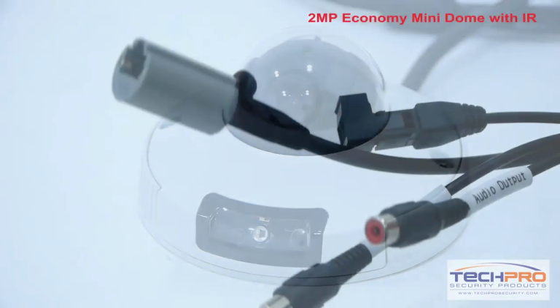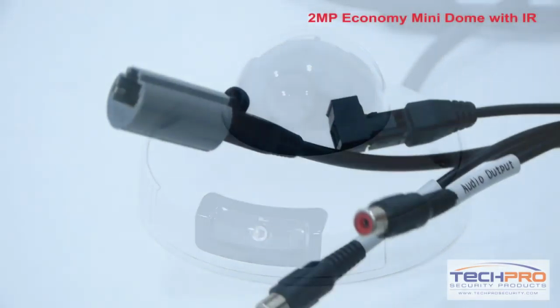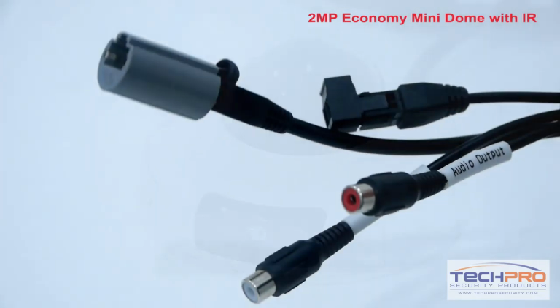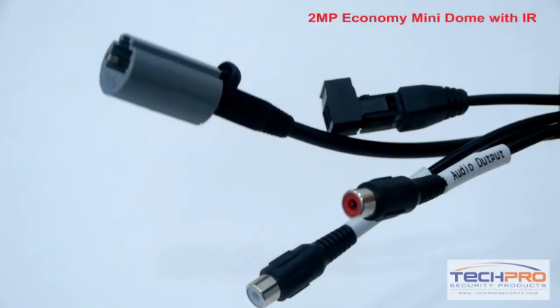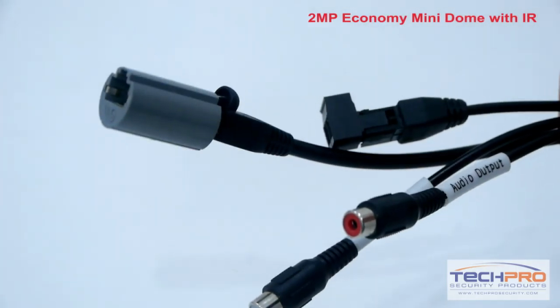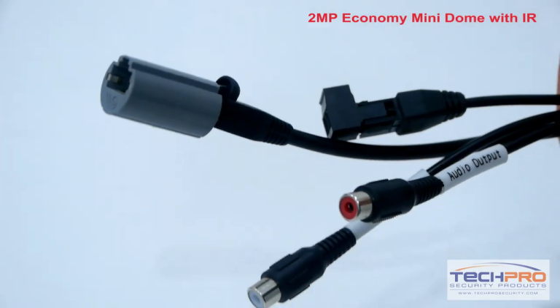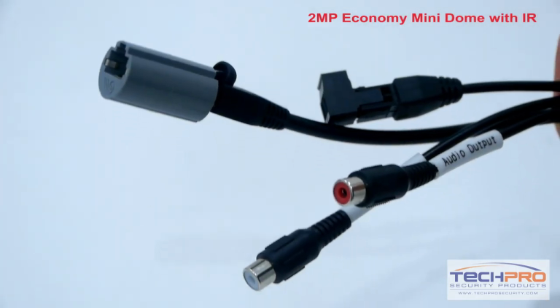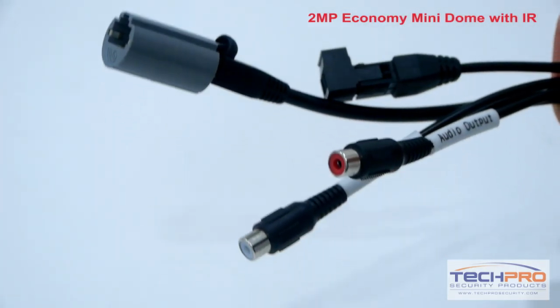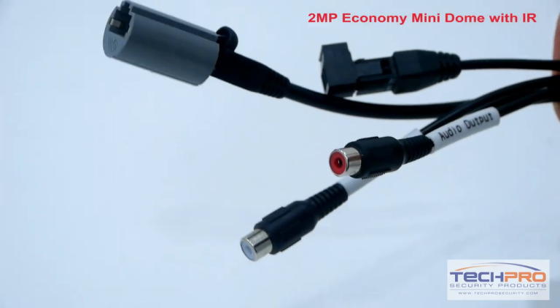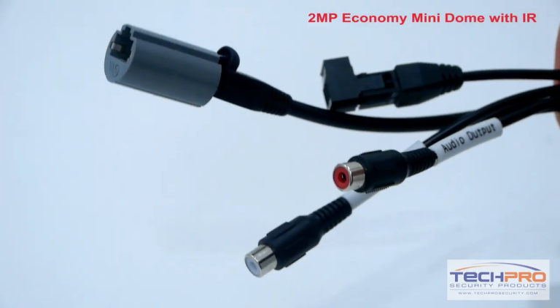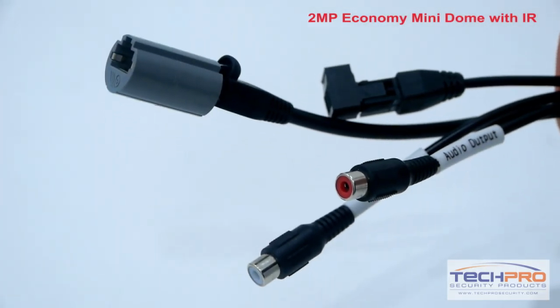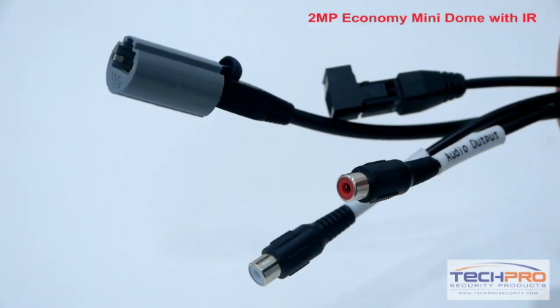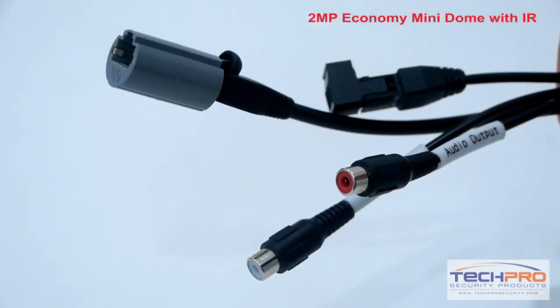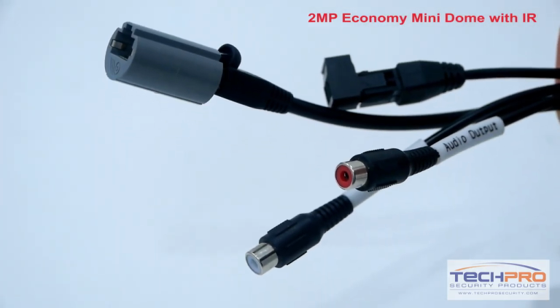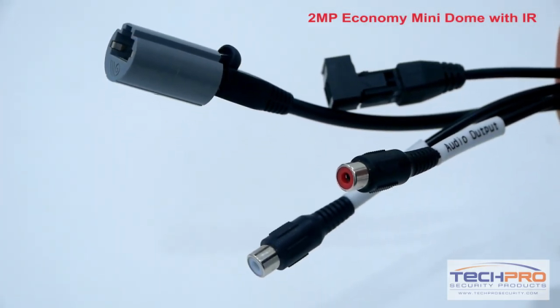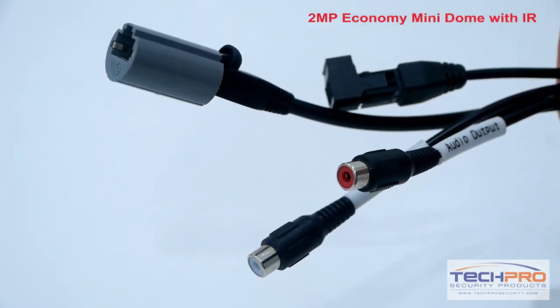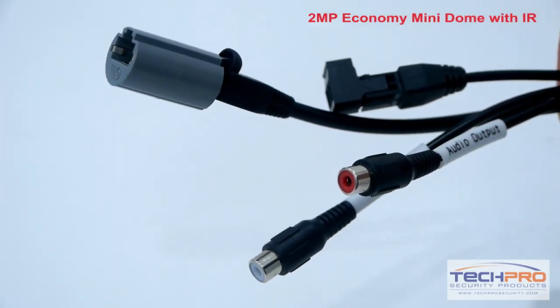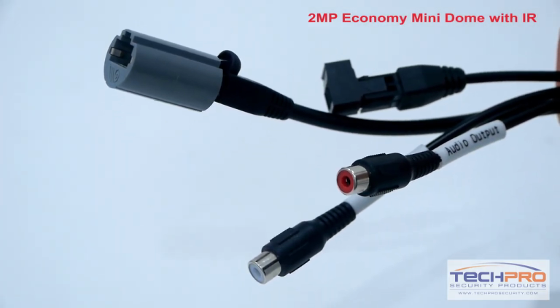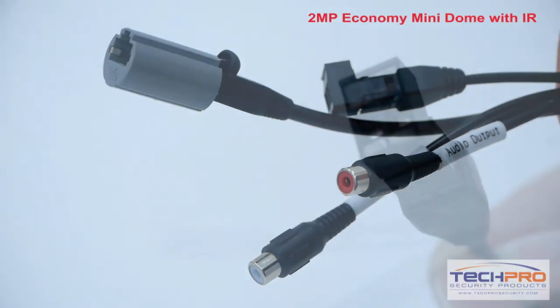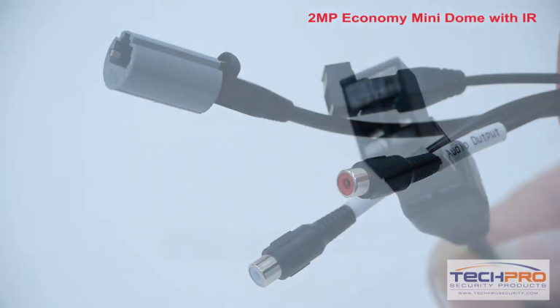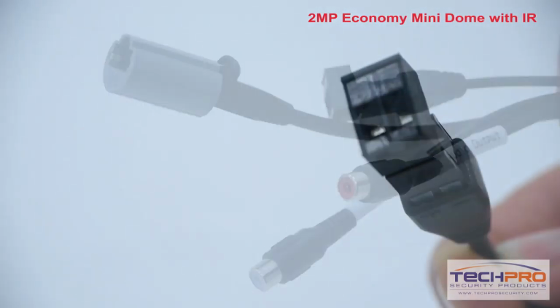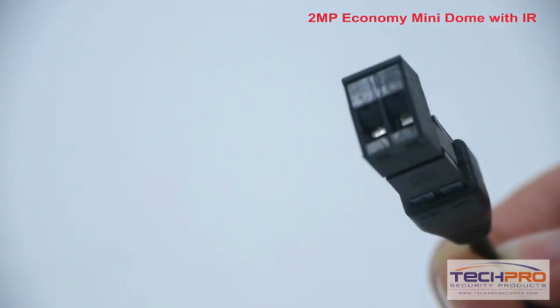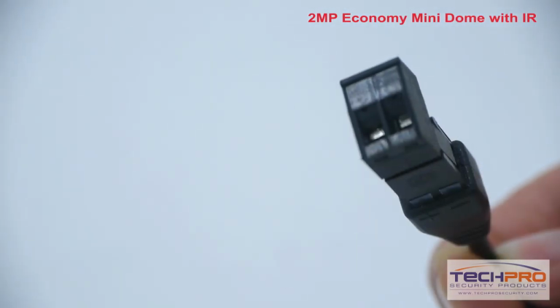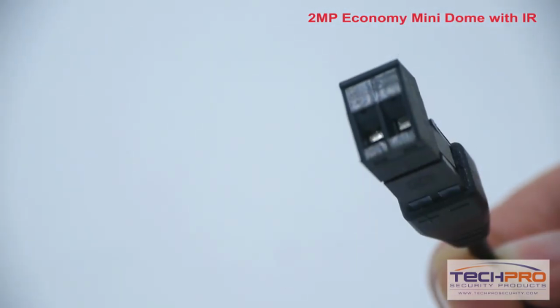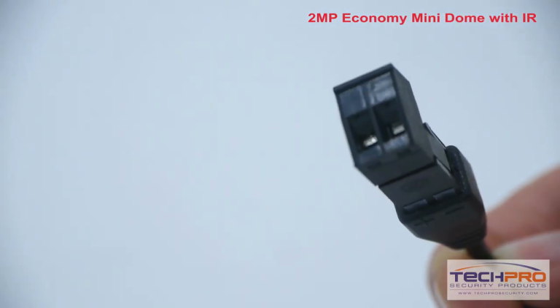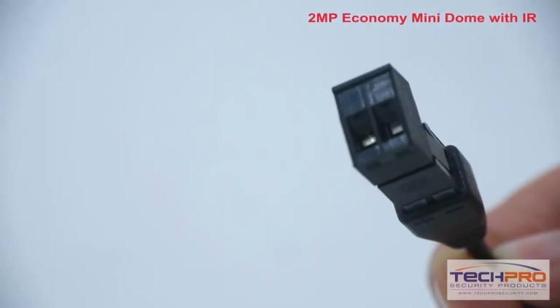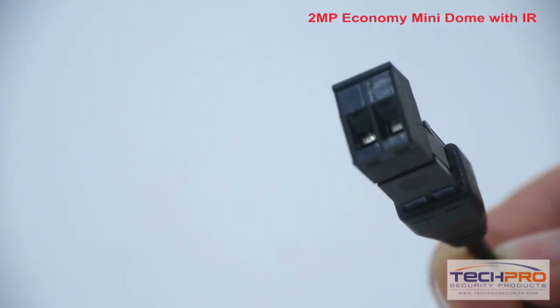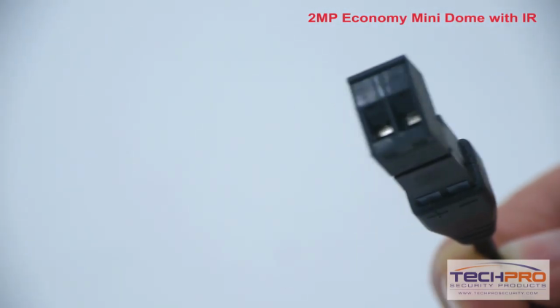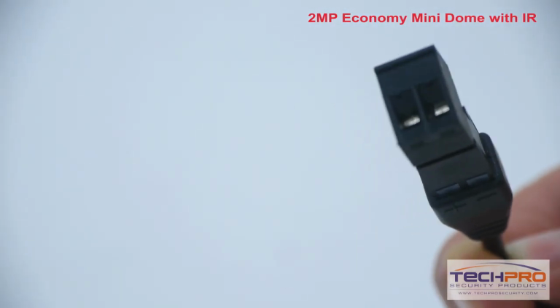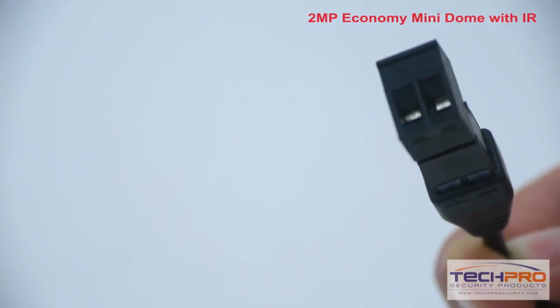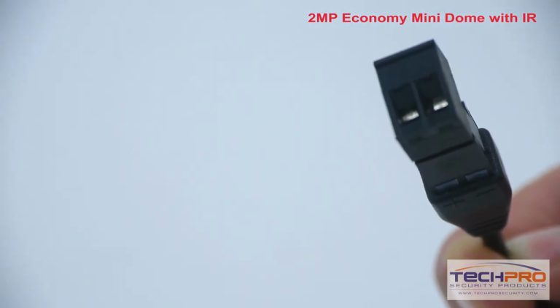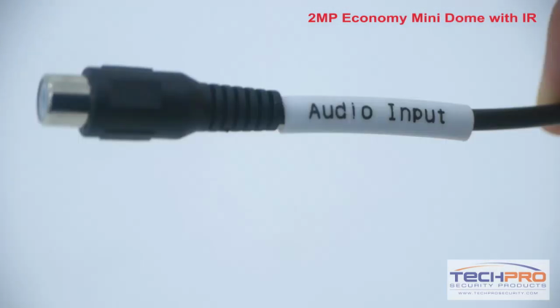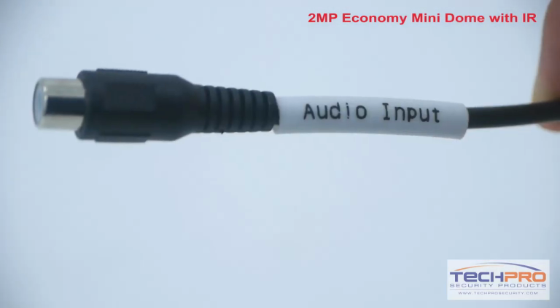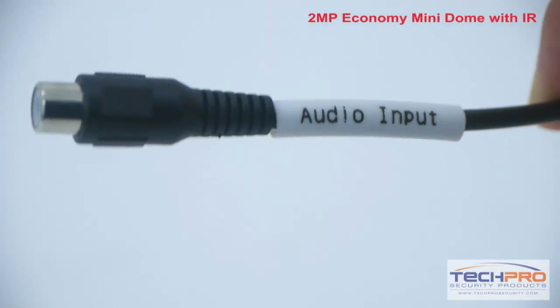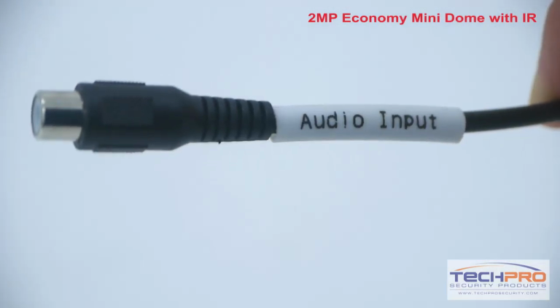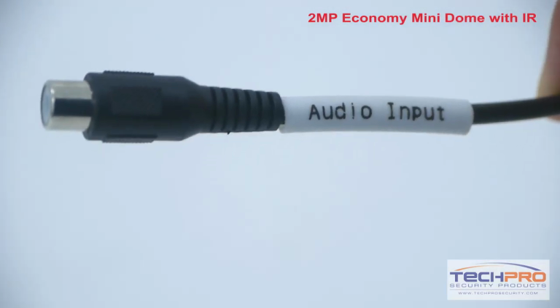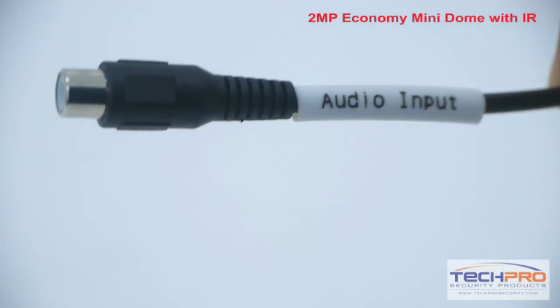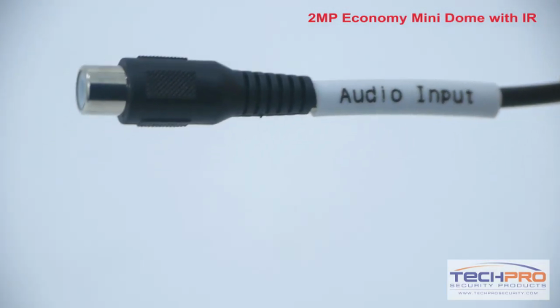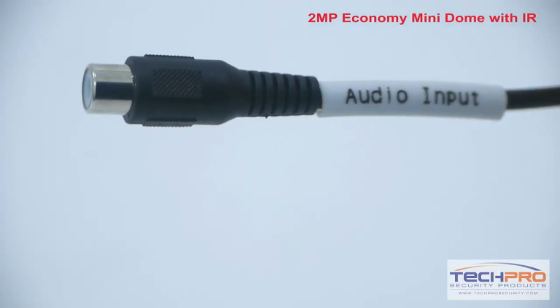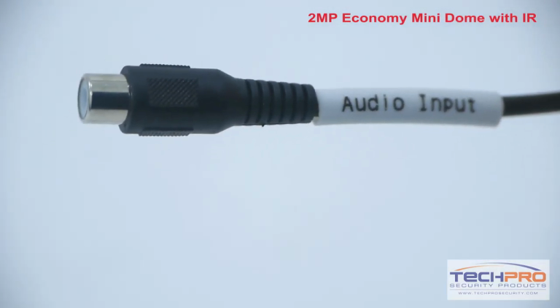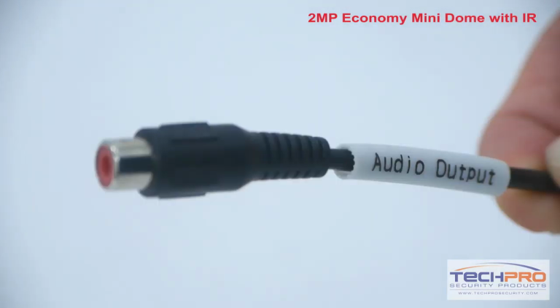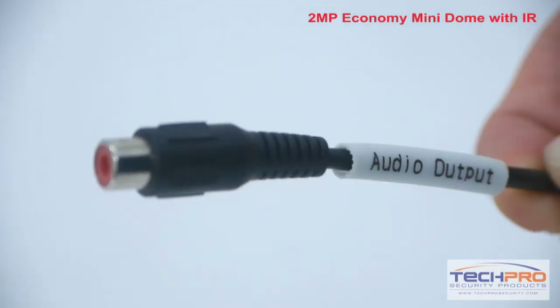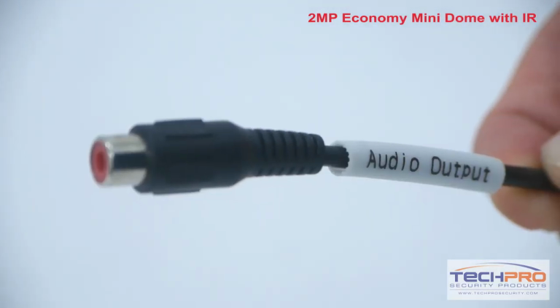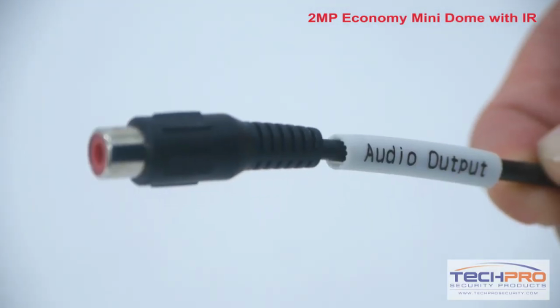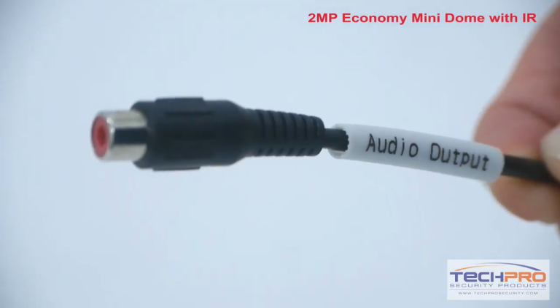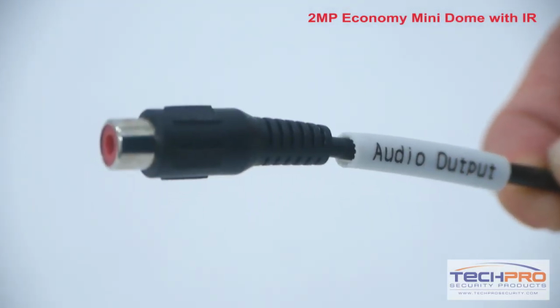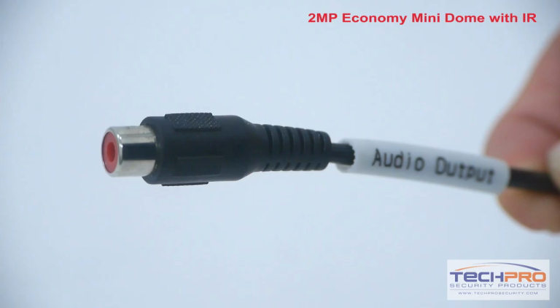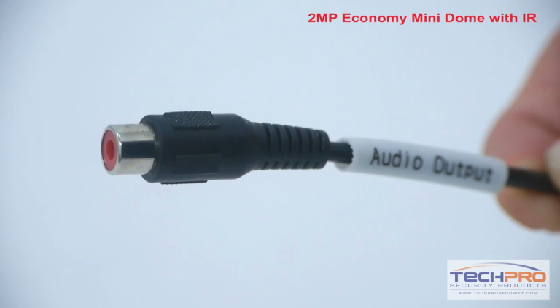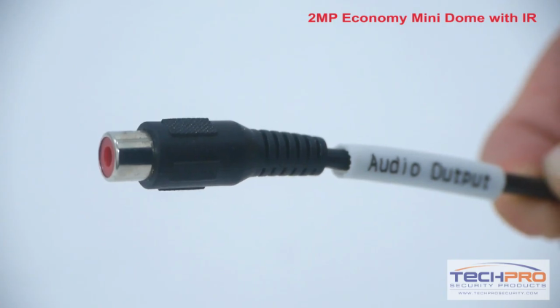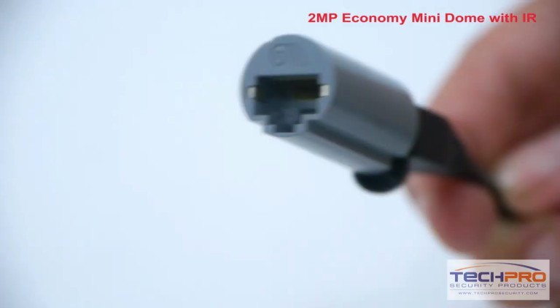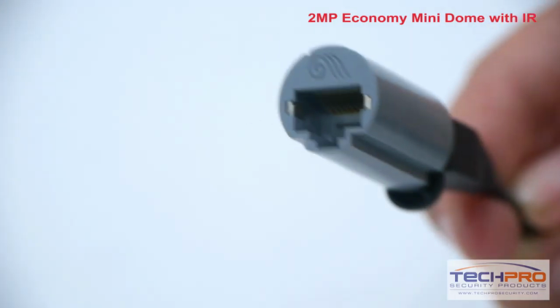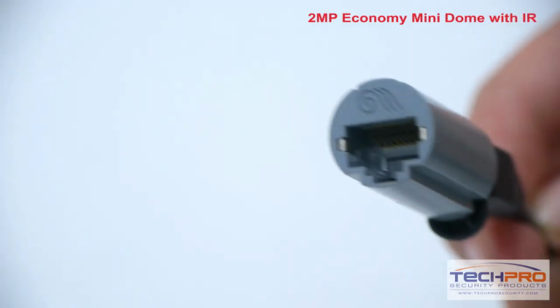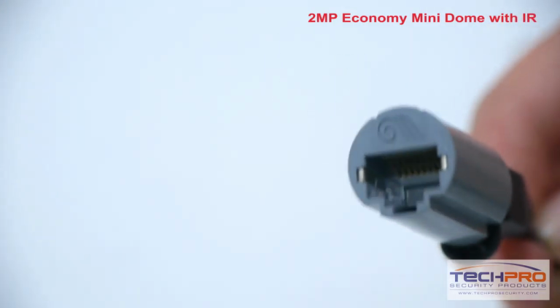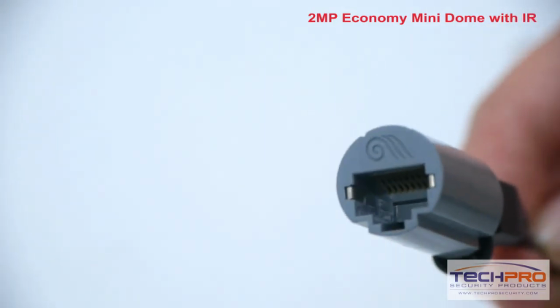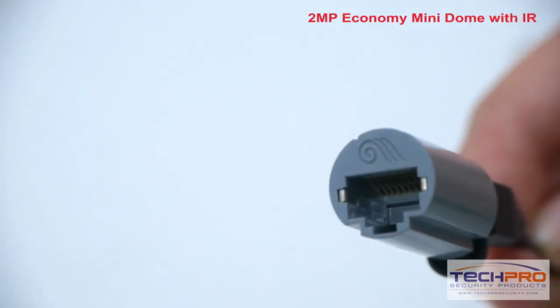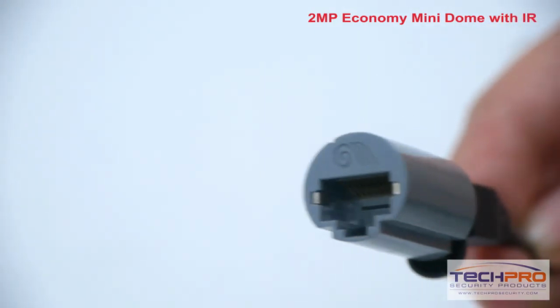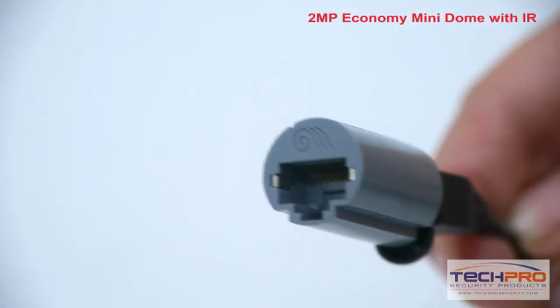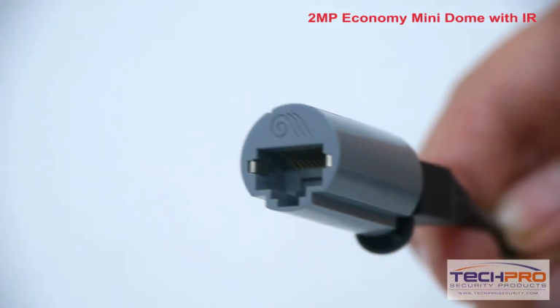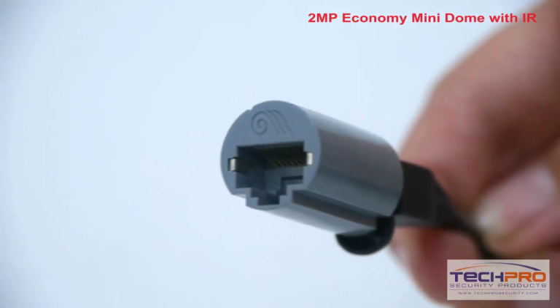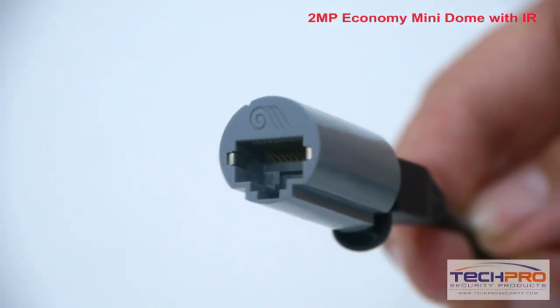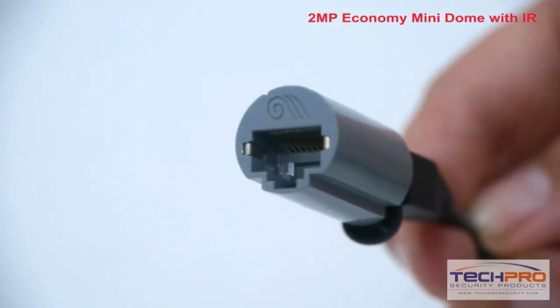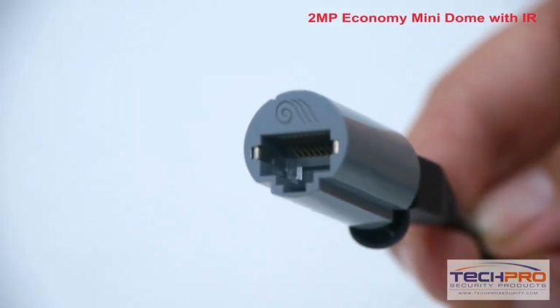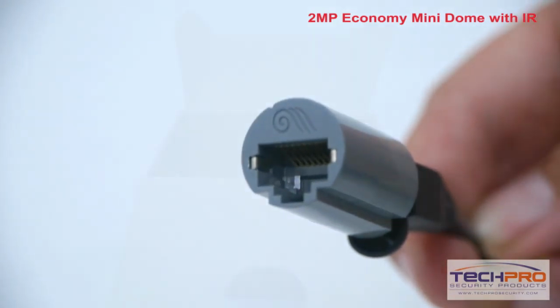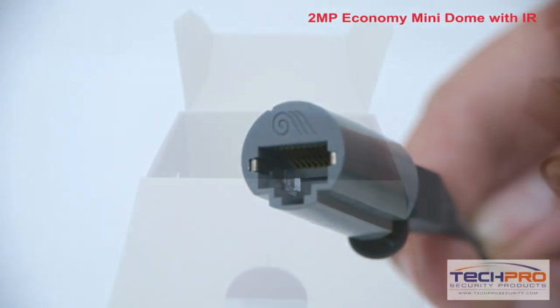The camera comes with the following connectors: an alarm terminal block, audio input, audio output, and an RJ45 input.